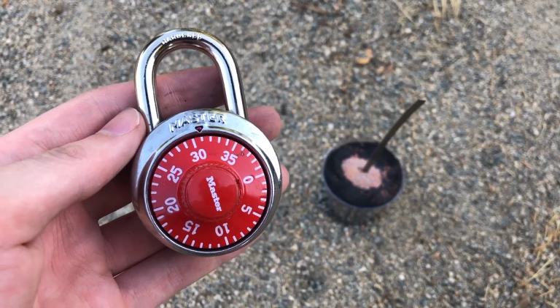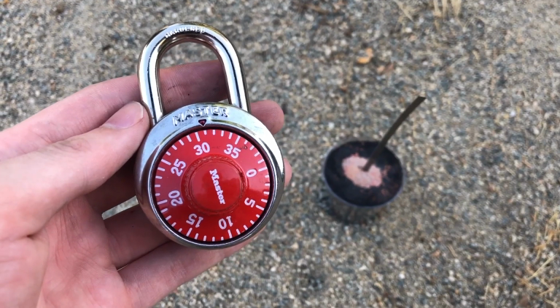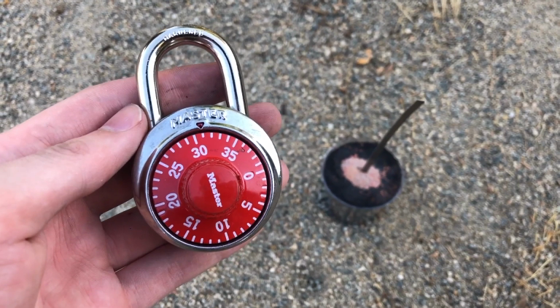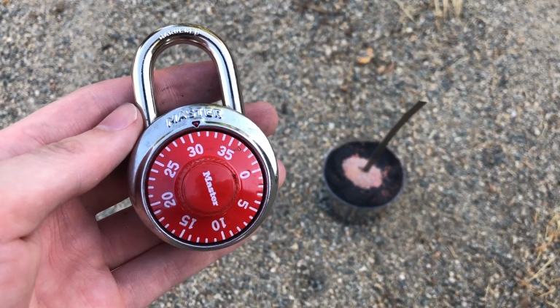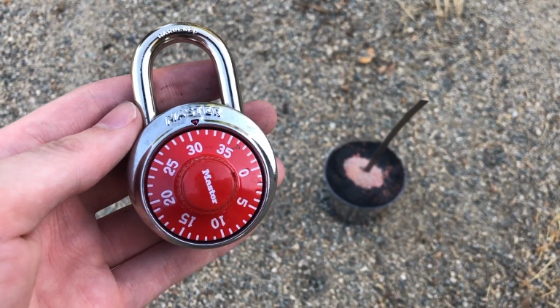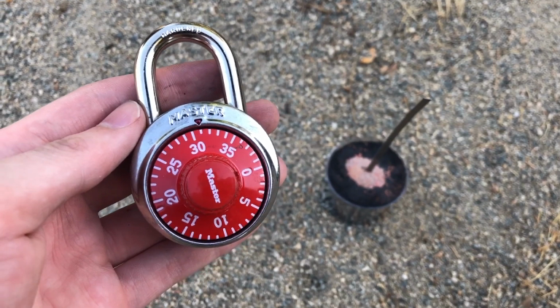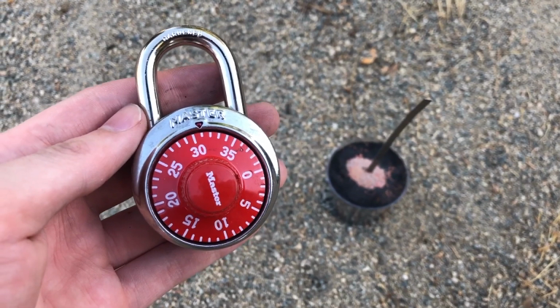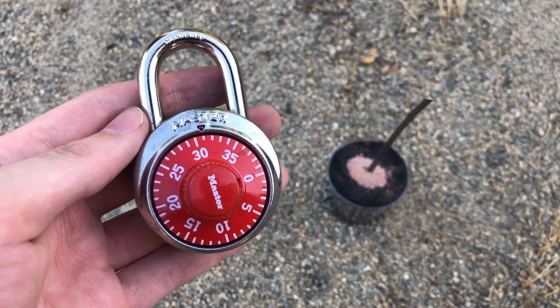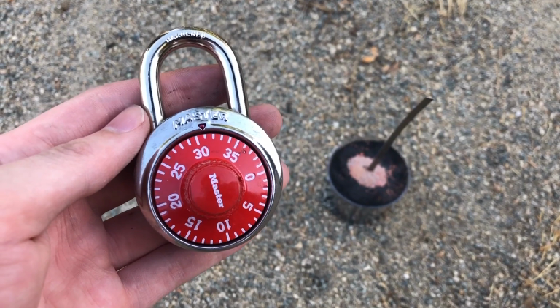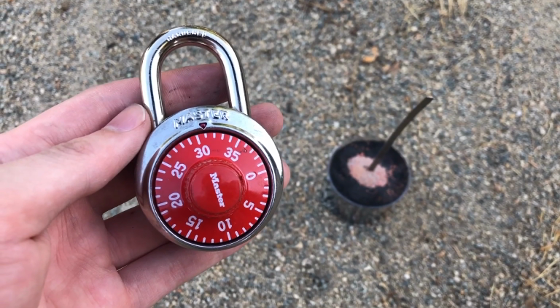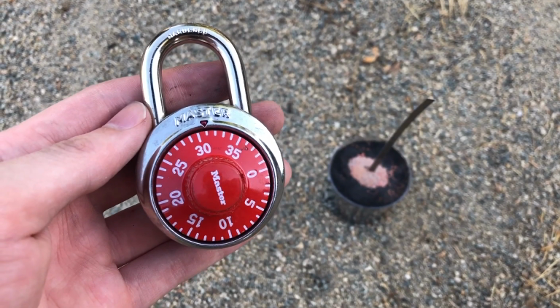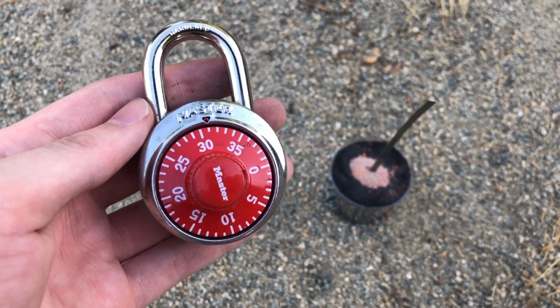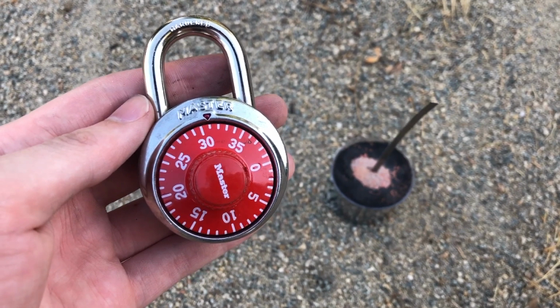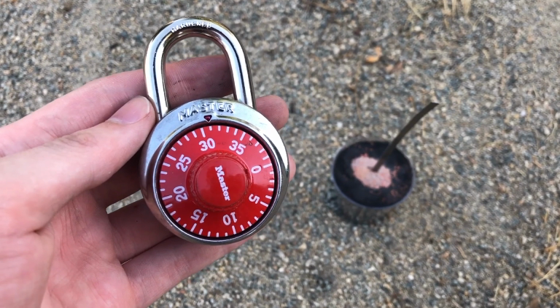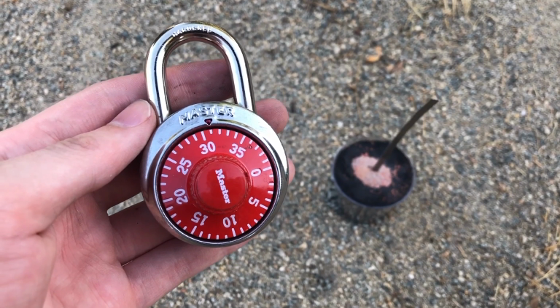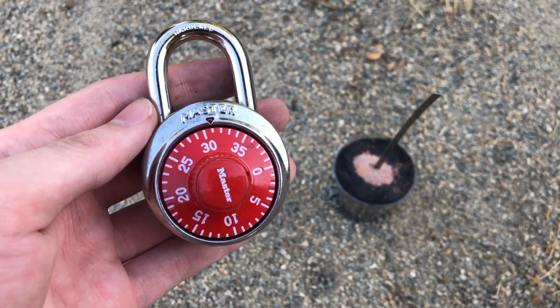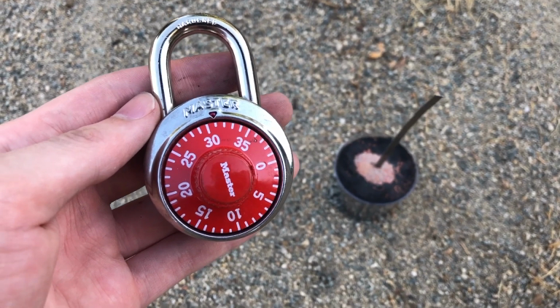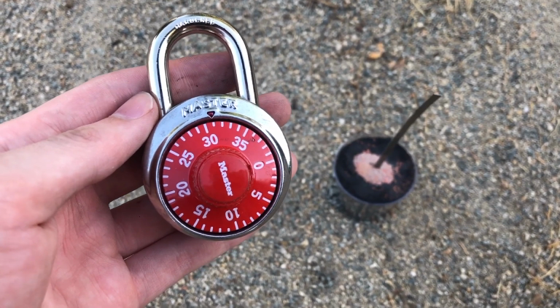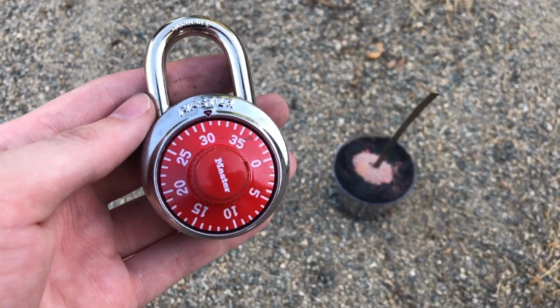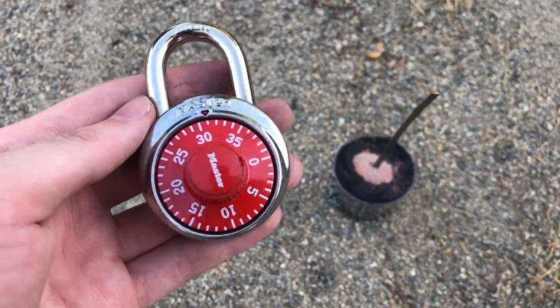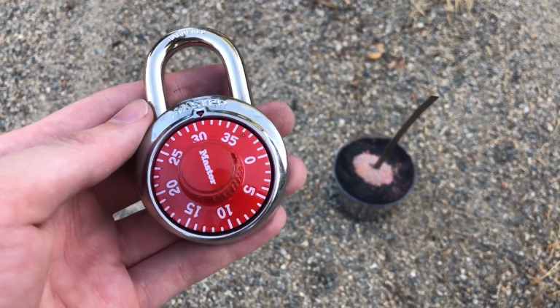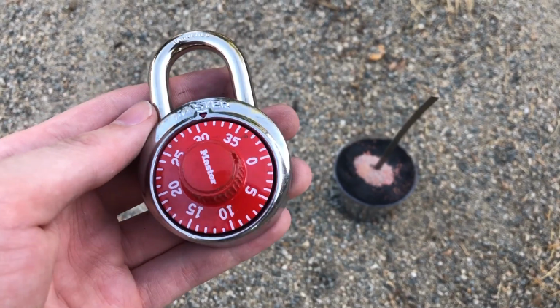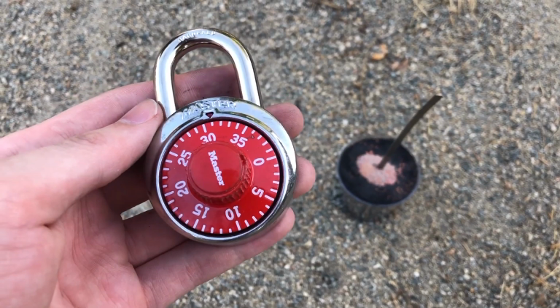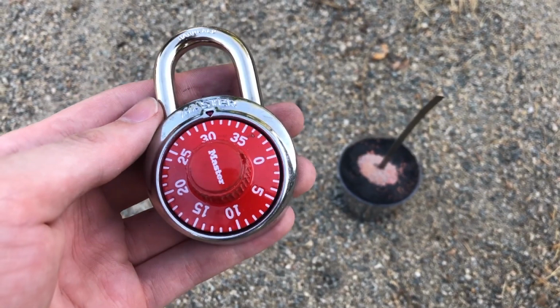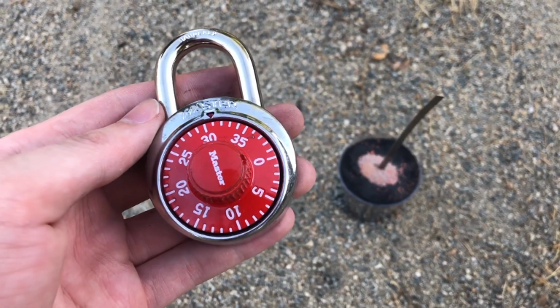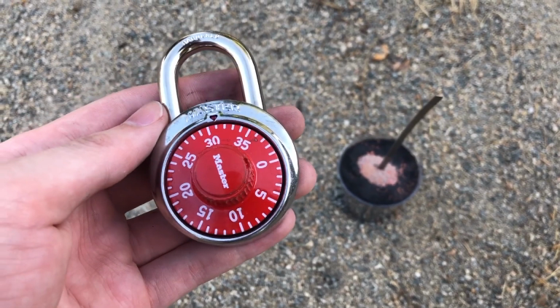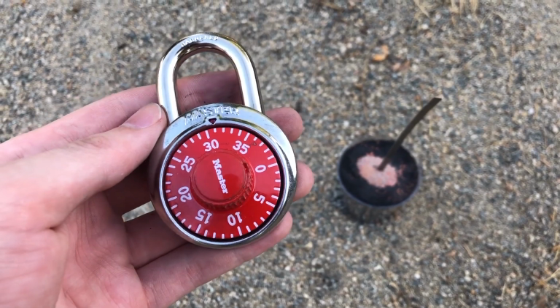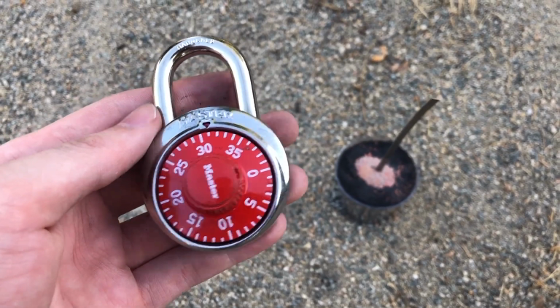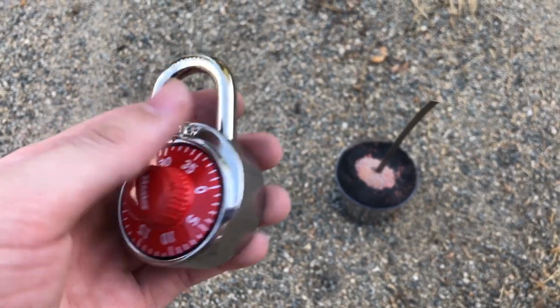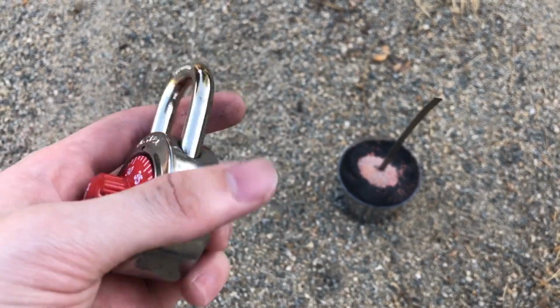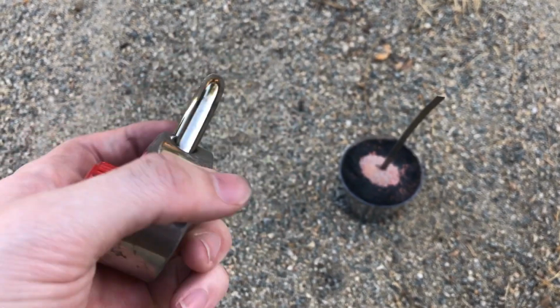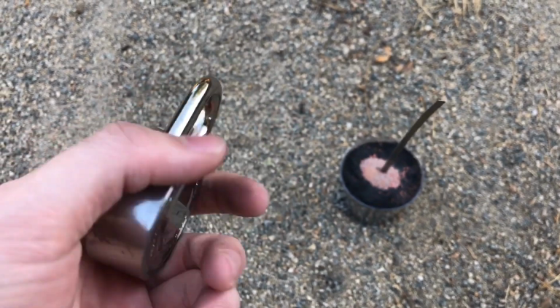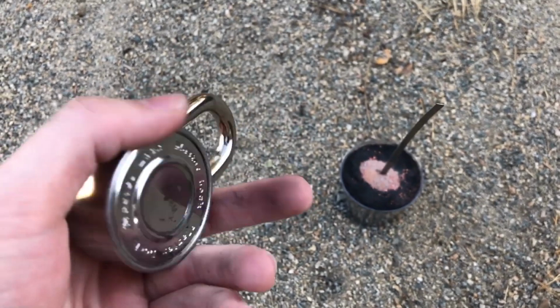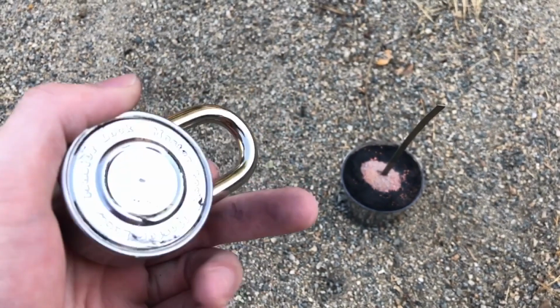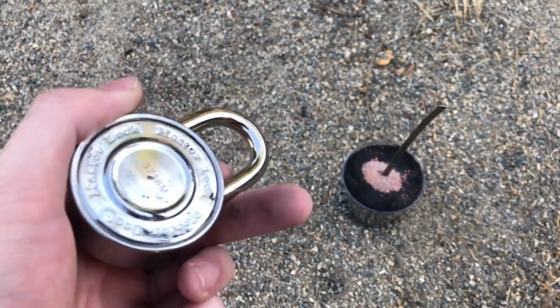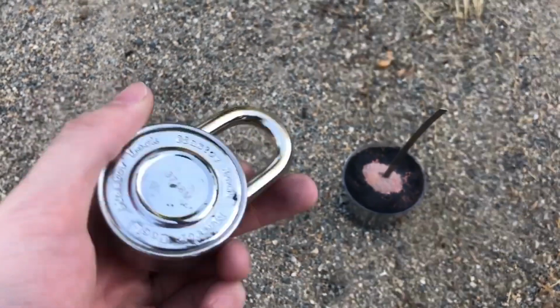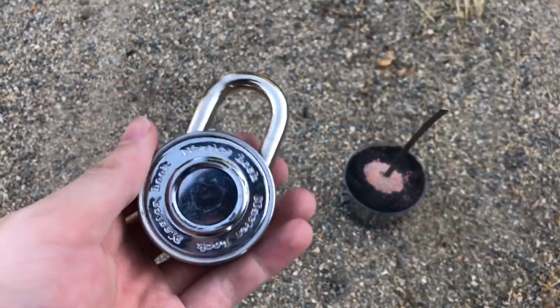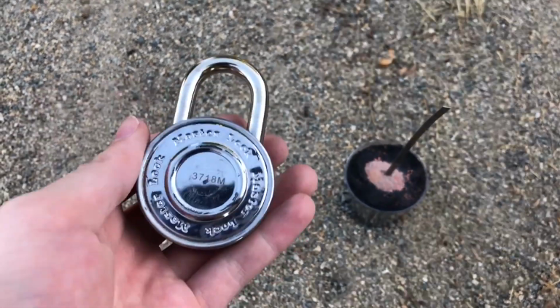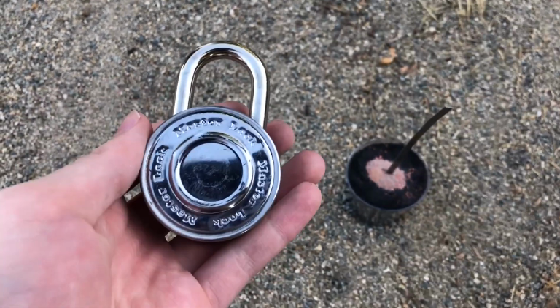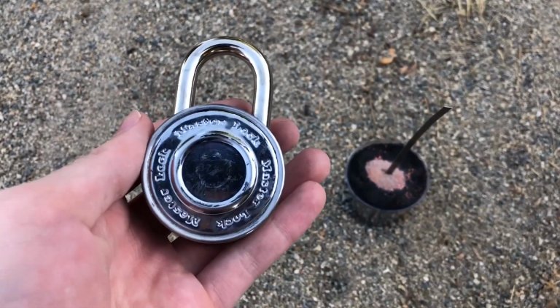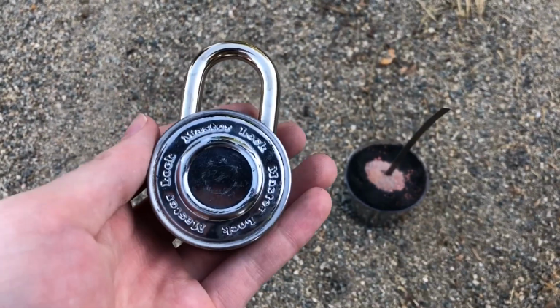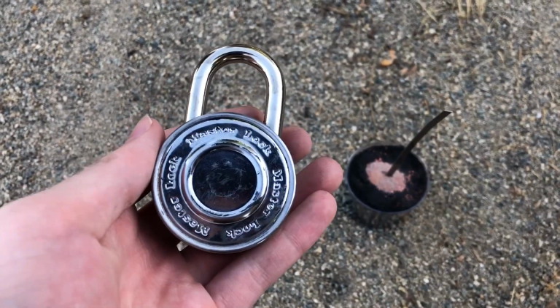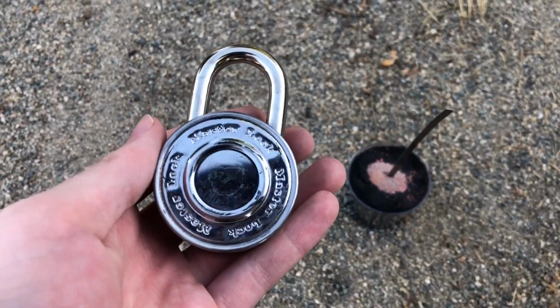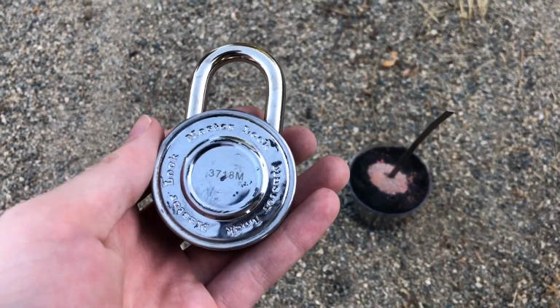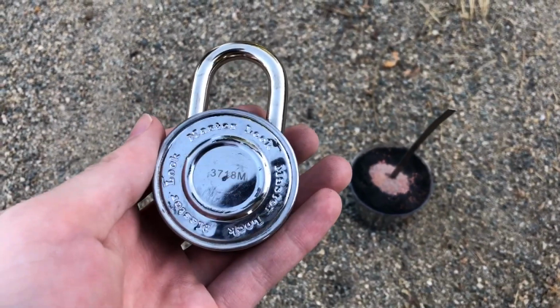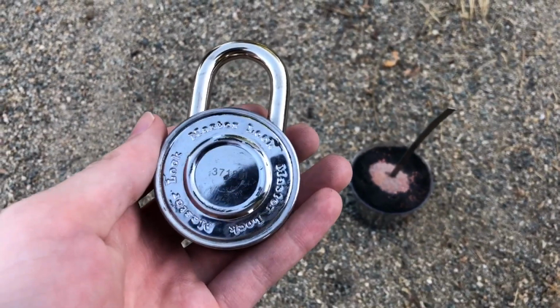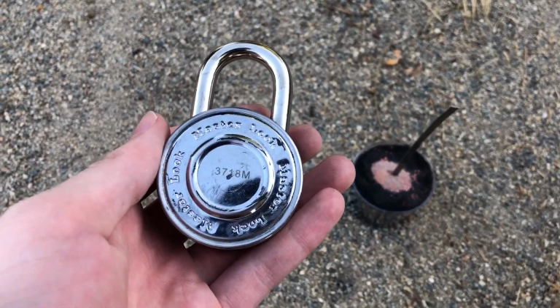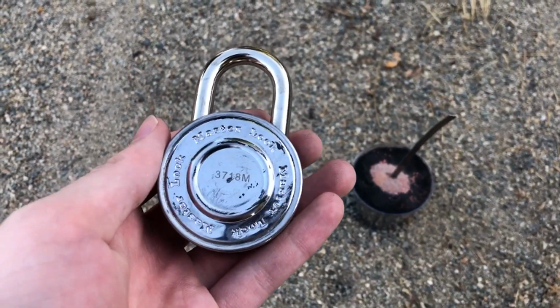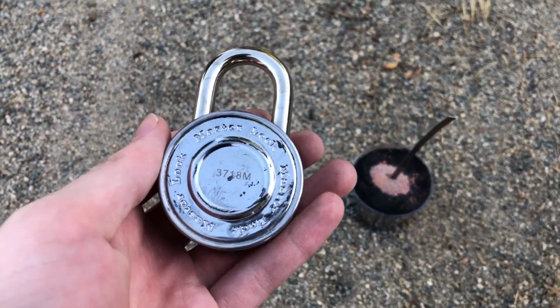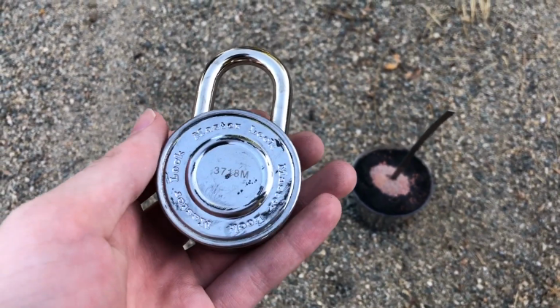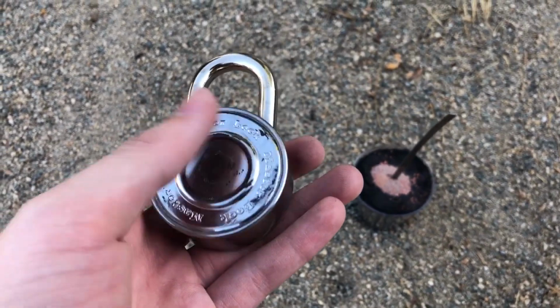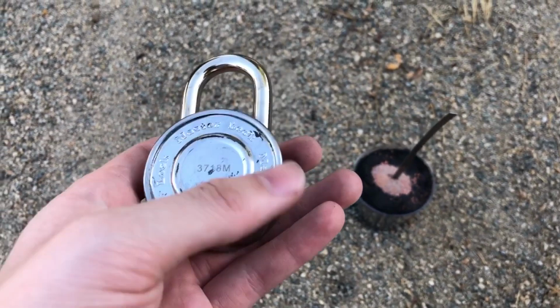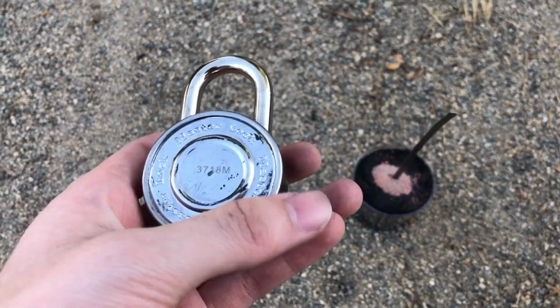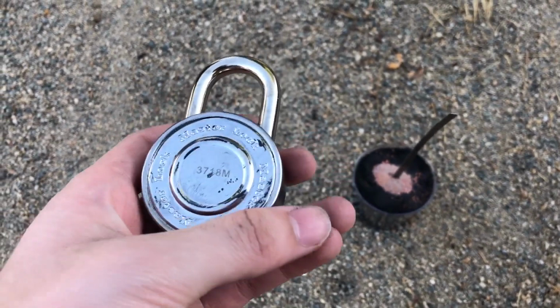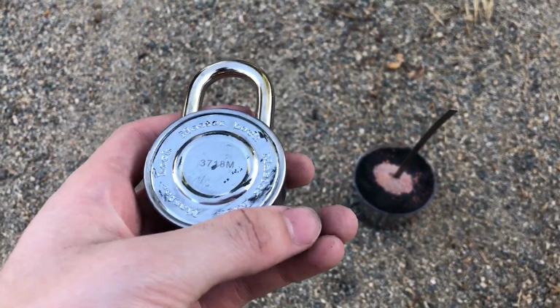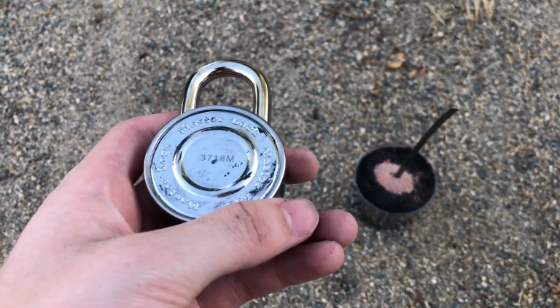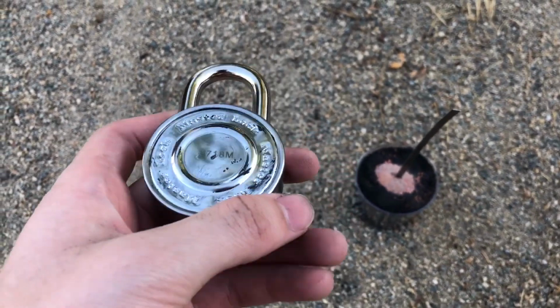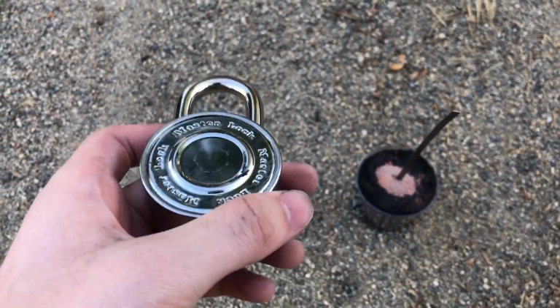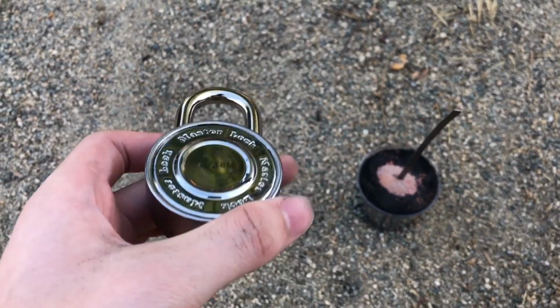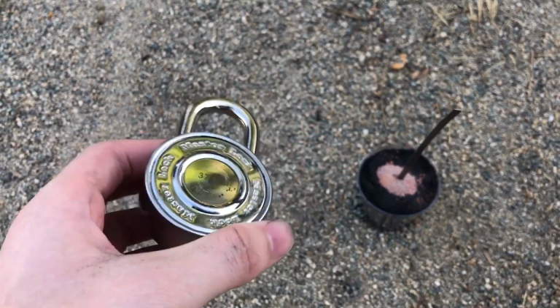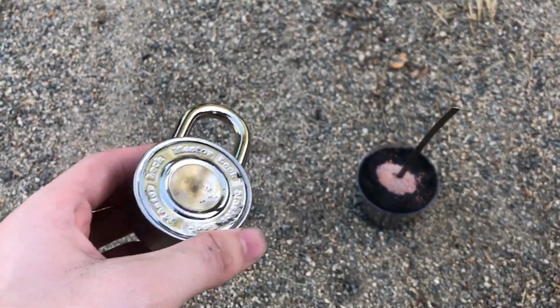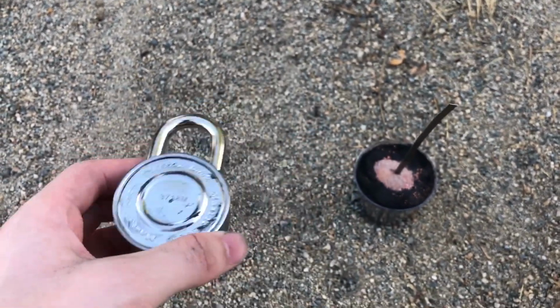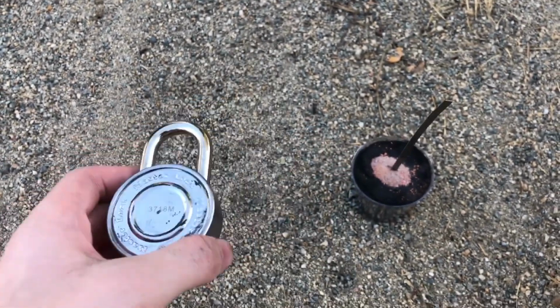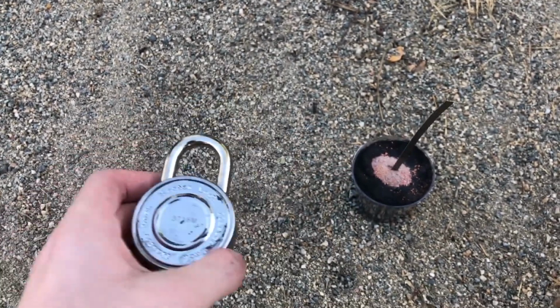First up, the master lock rotary combination lock. I'll be attacking this one from the back since that is where it appears the thinnest.